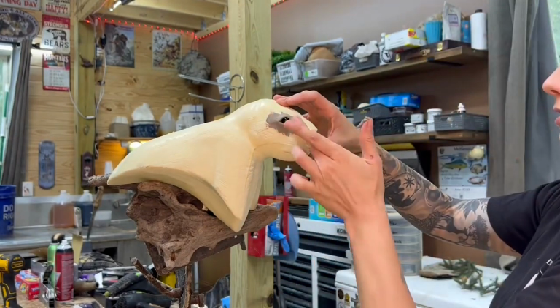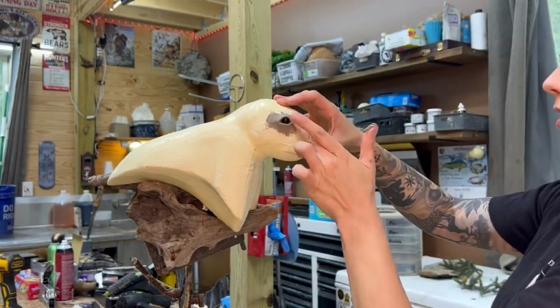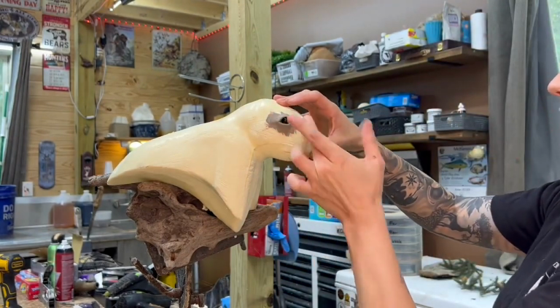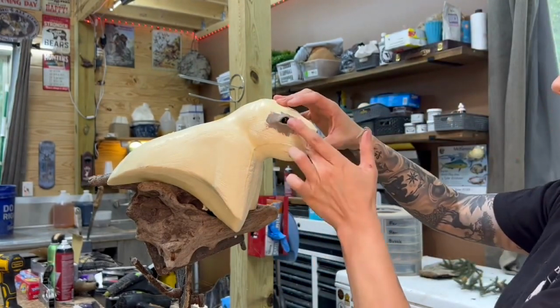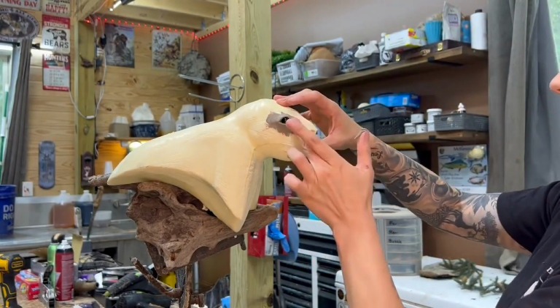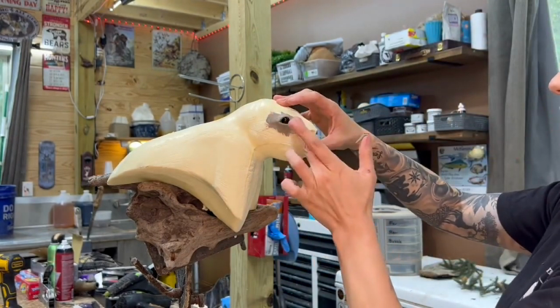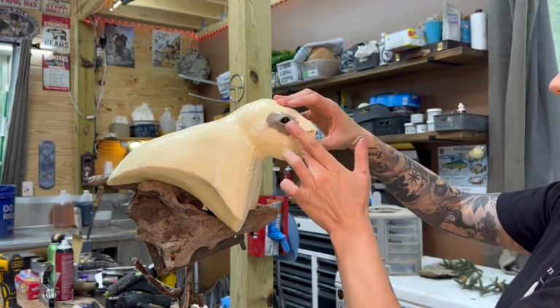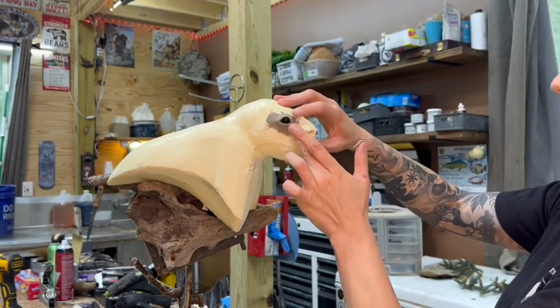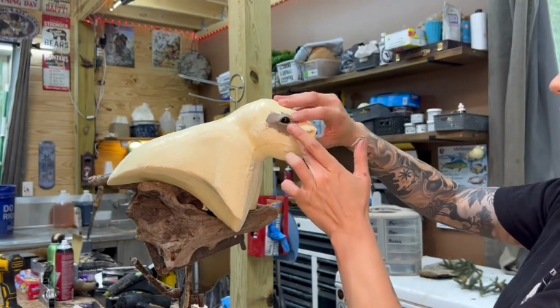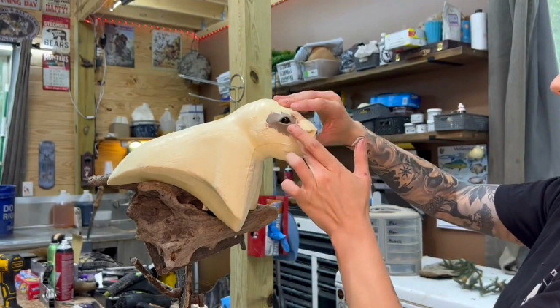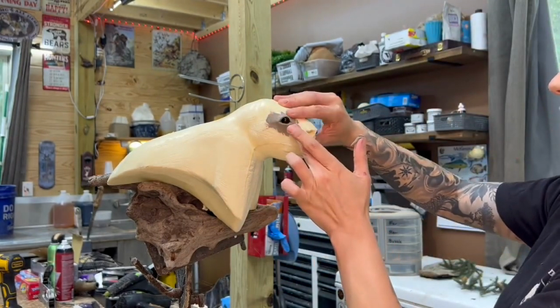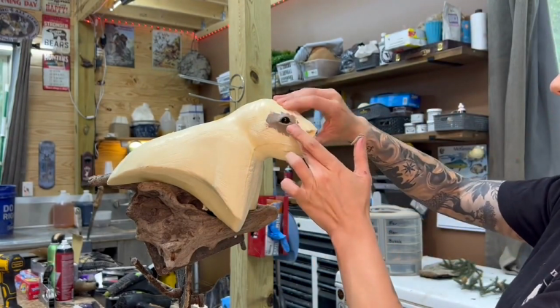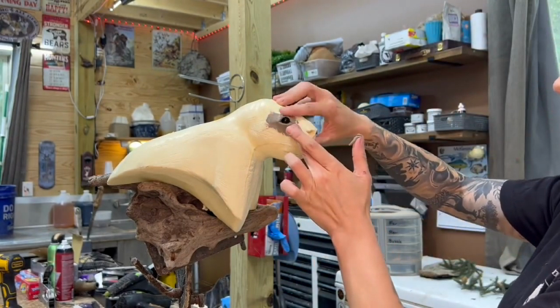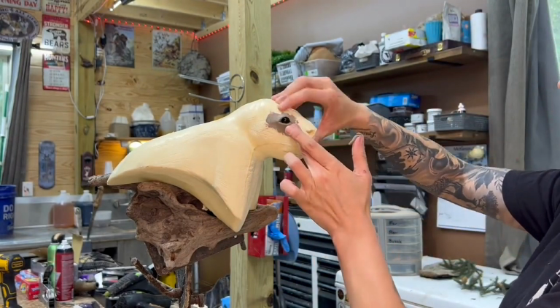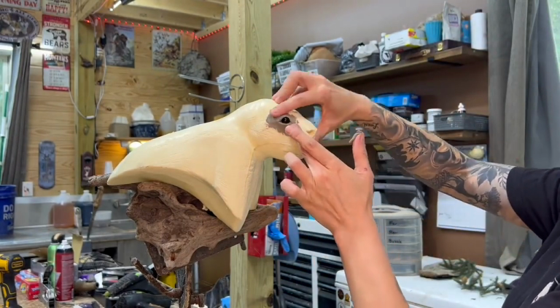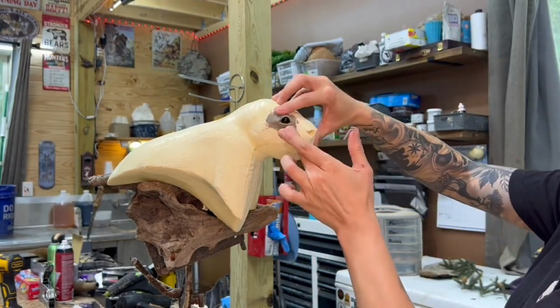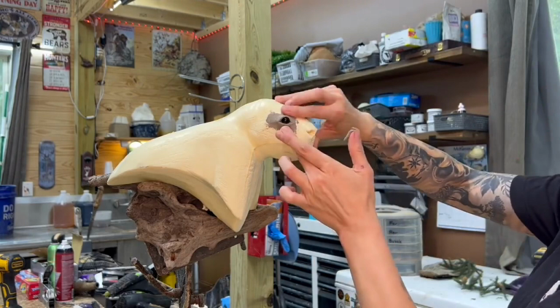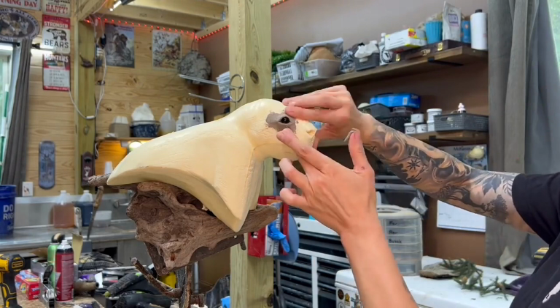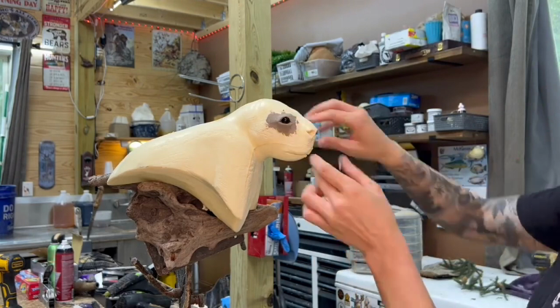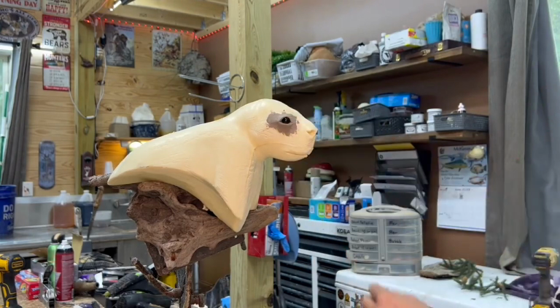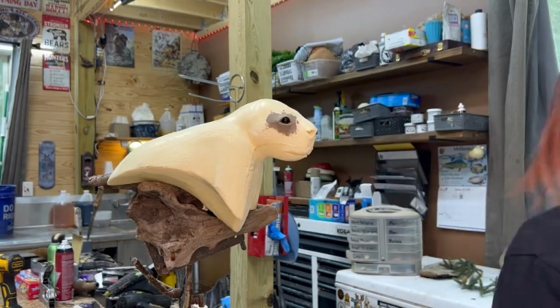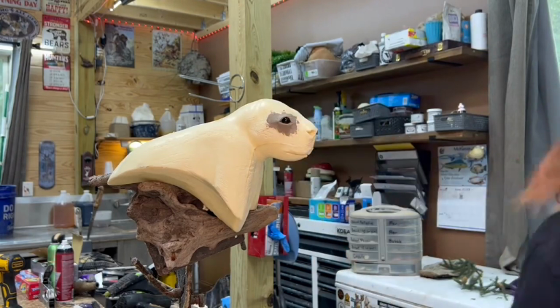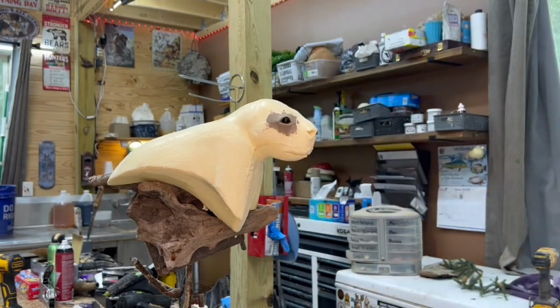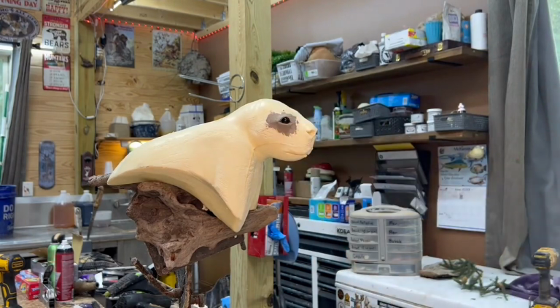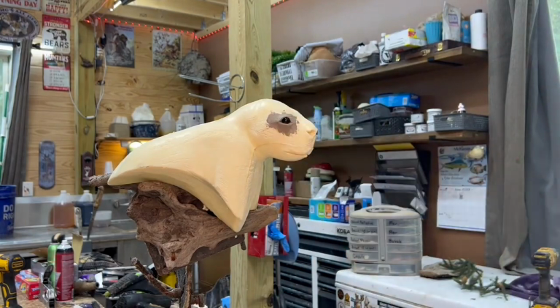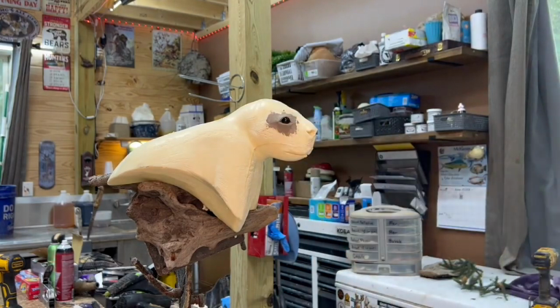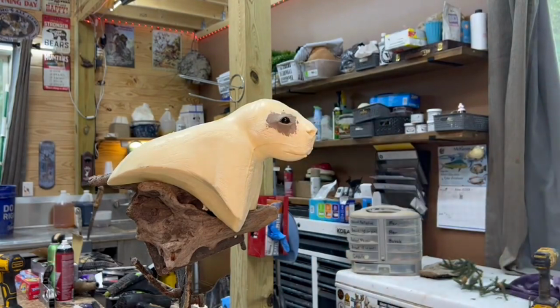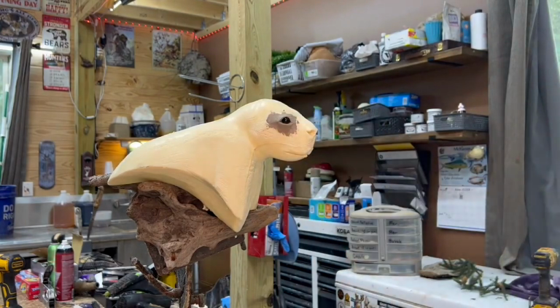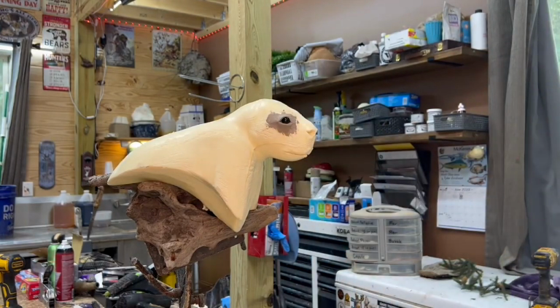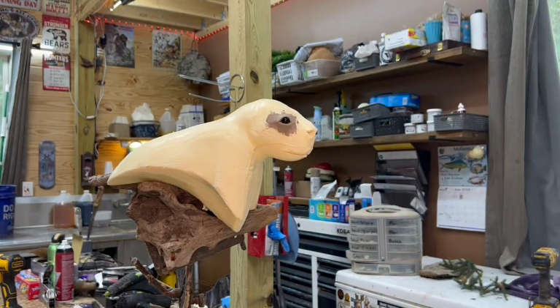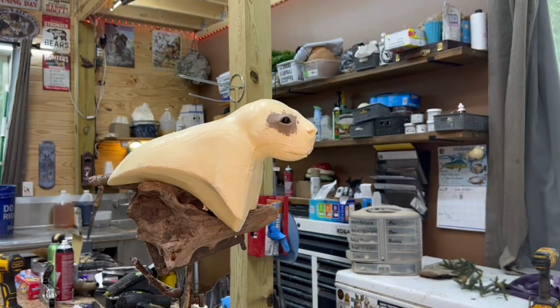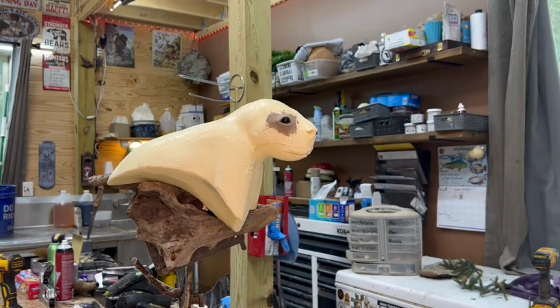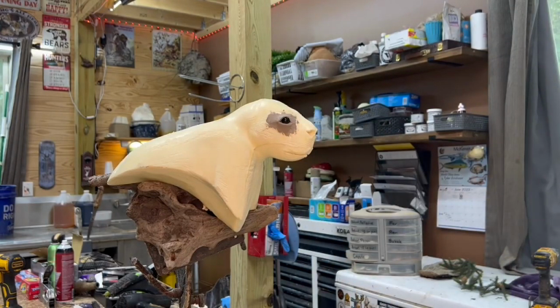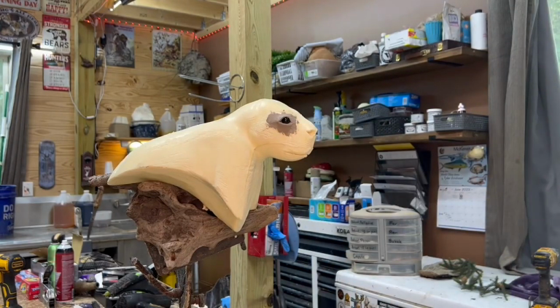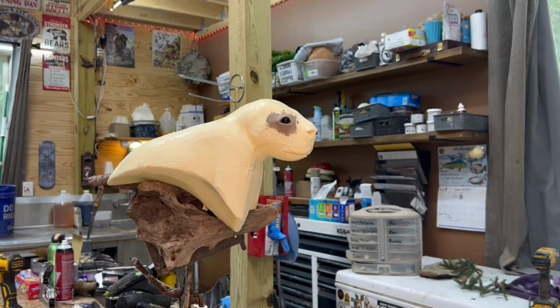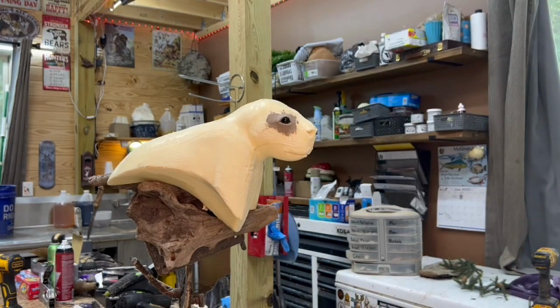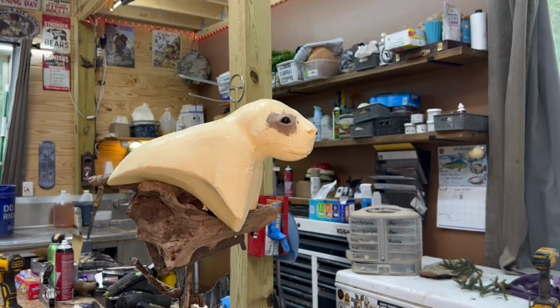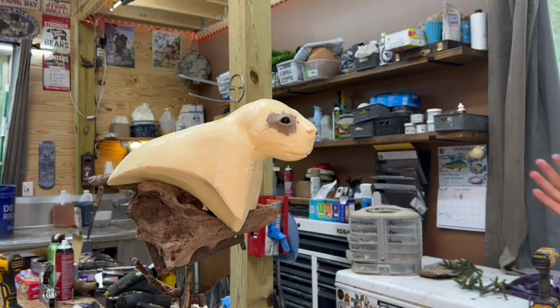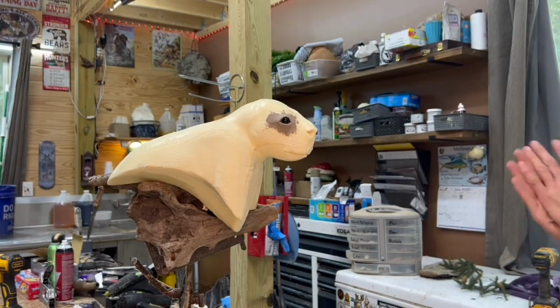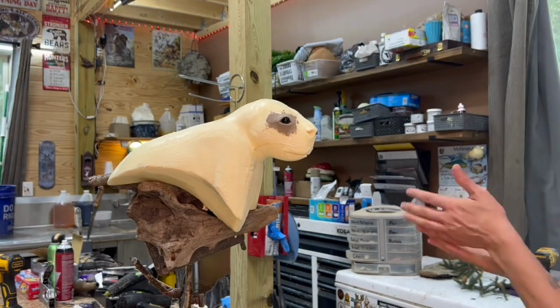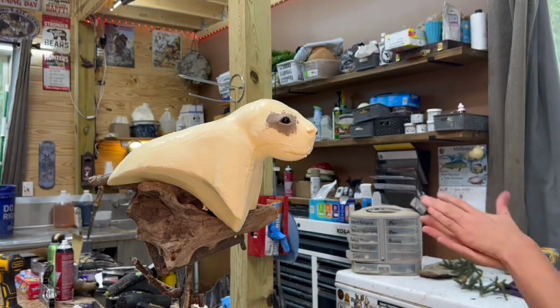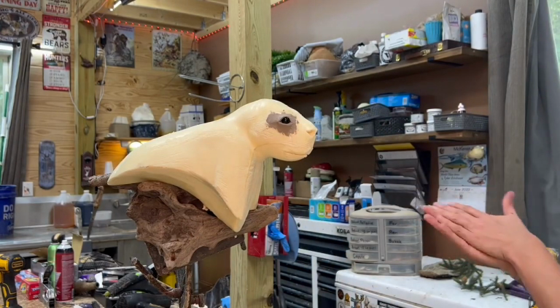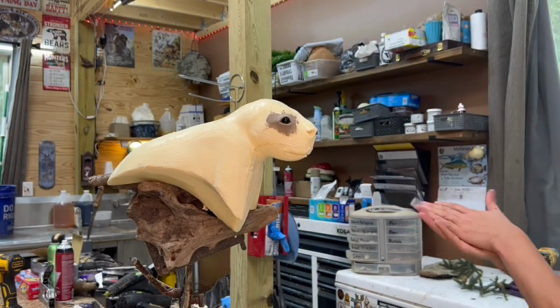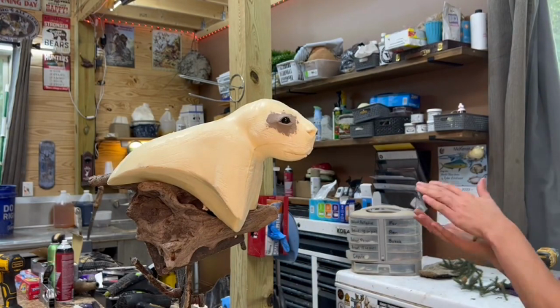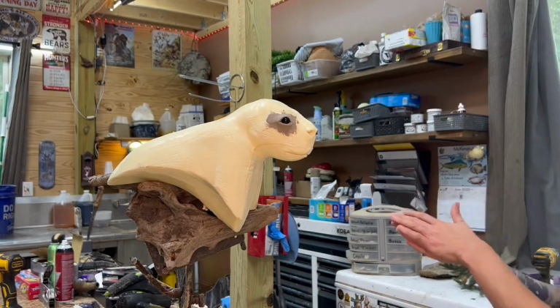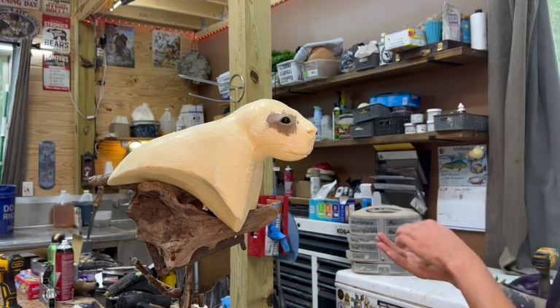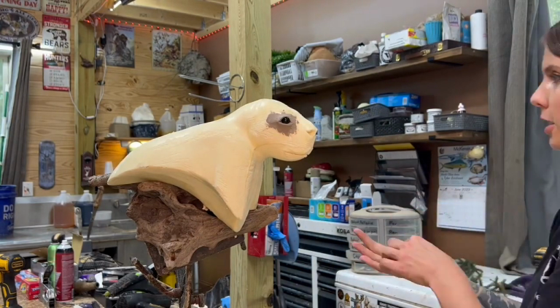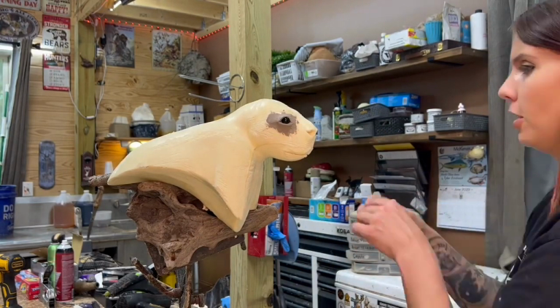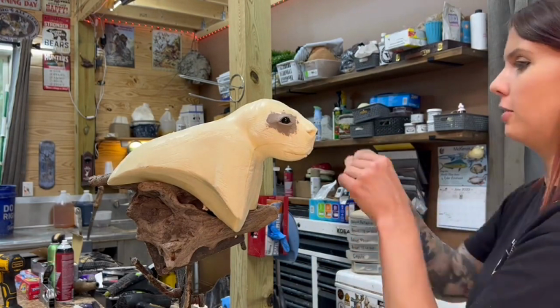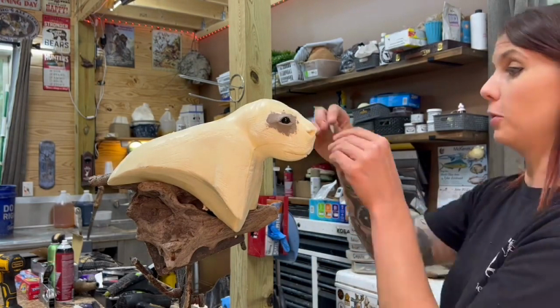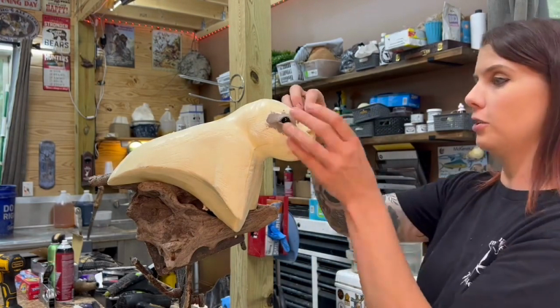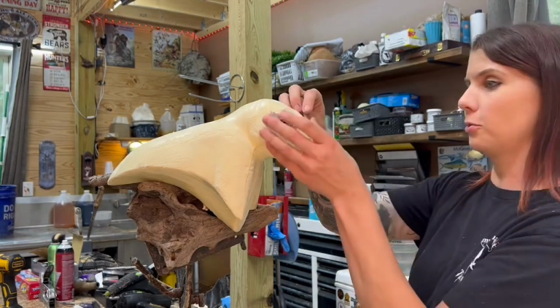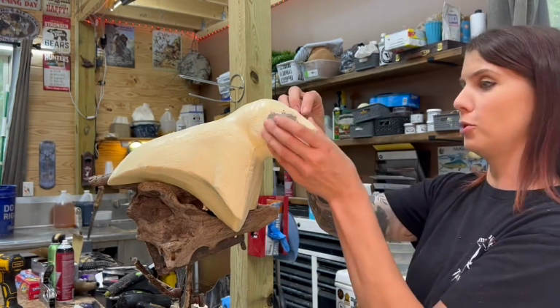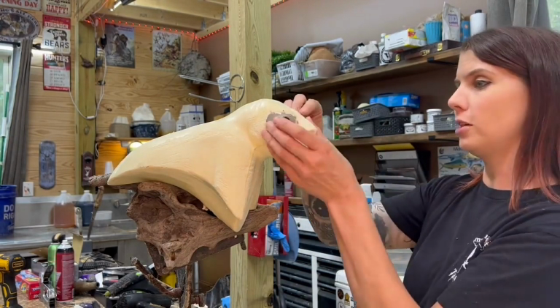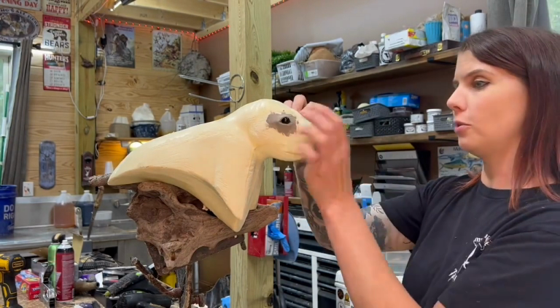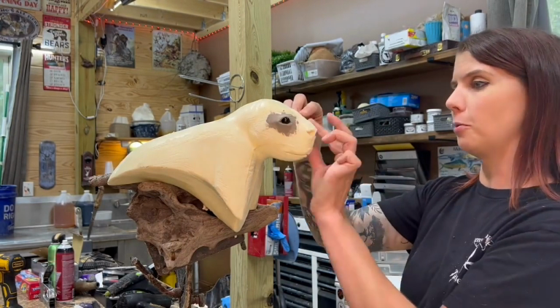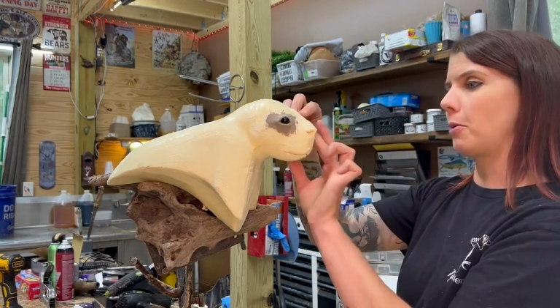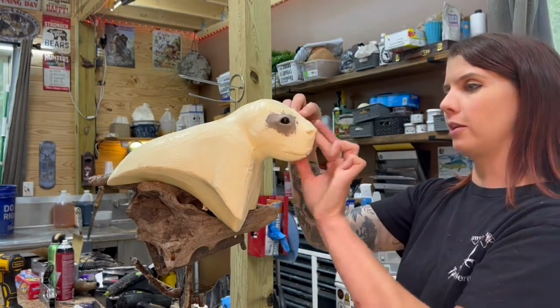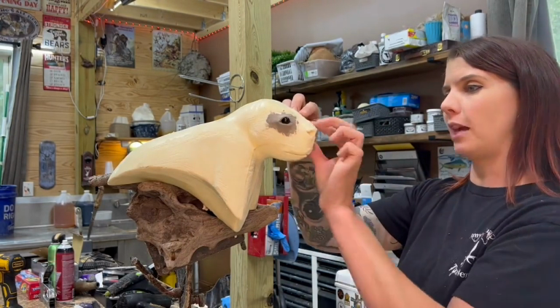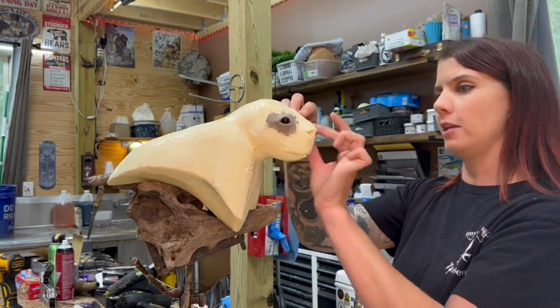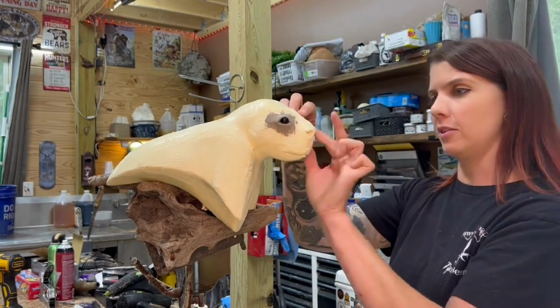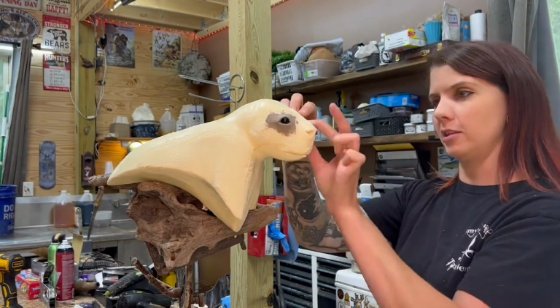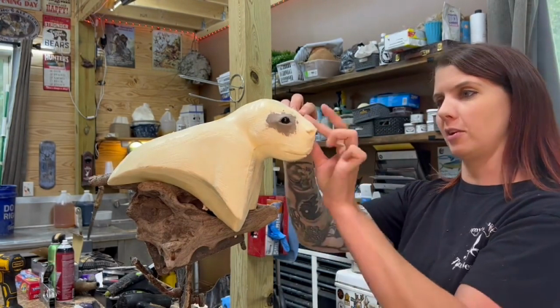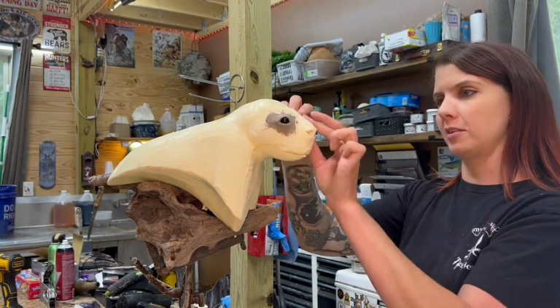I'm putting some critter clay around the eyes now to give the expression of the eyes. Even porcupines have an expression.